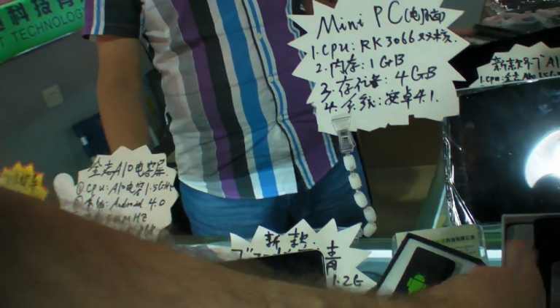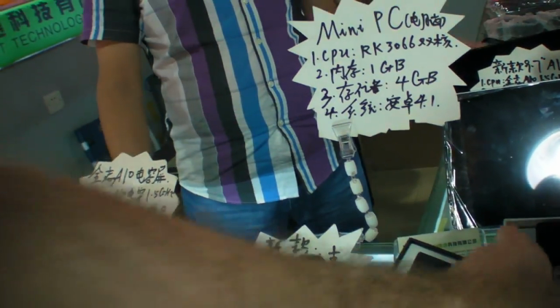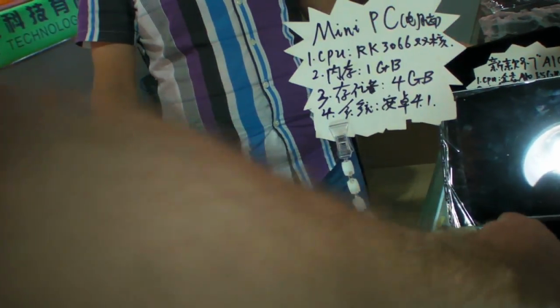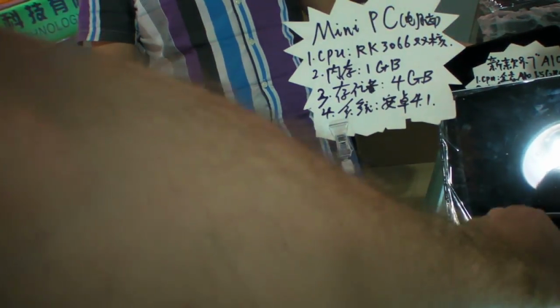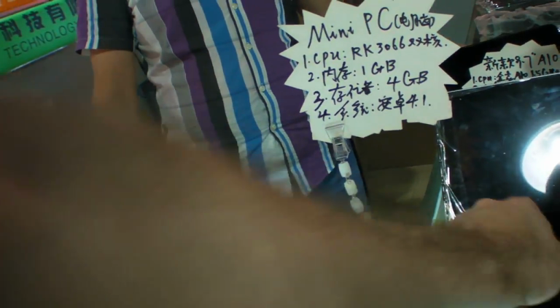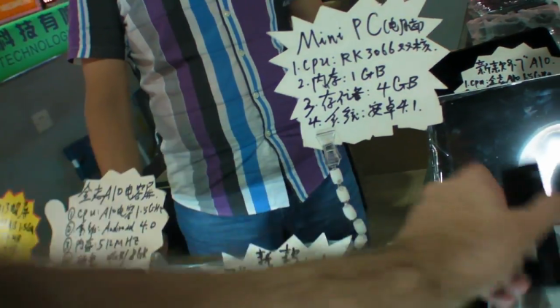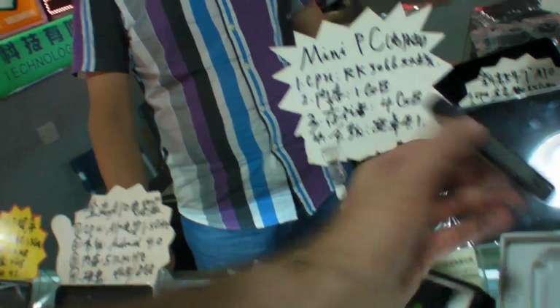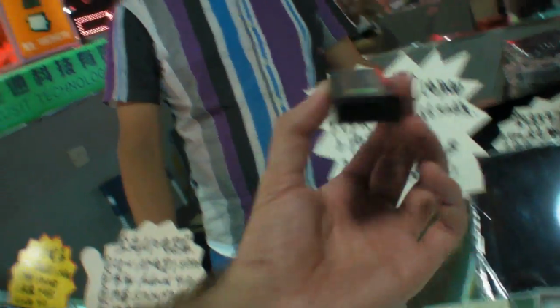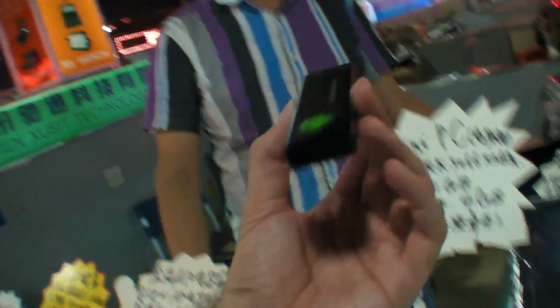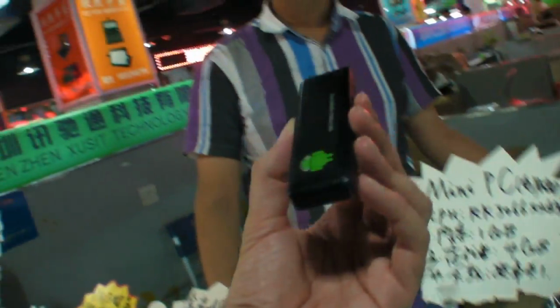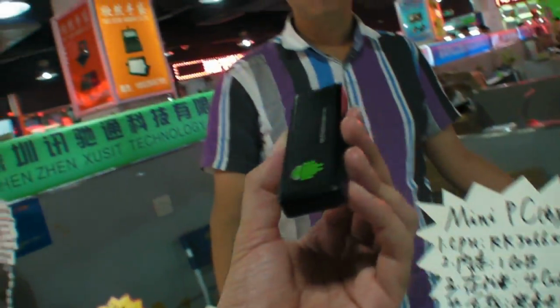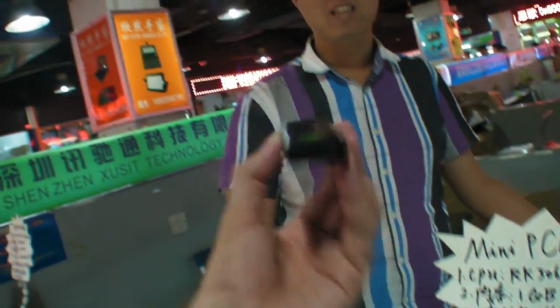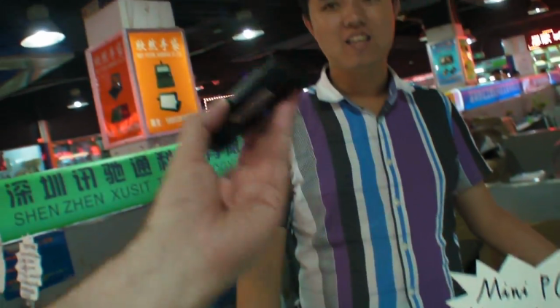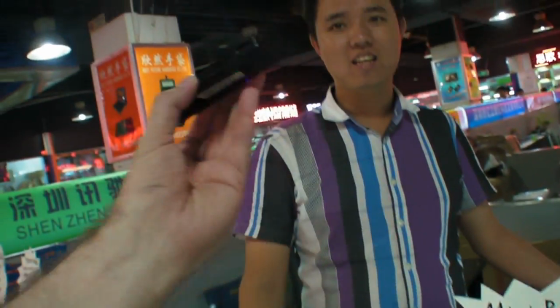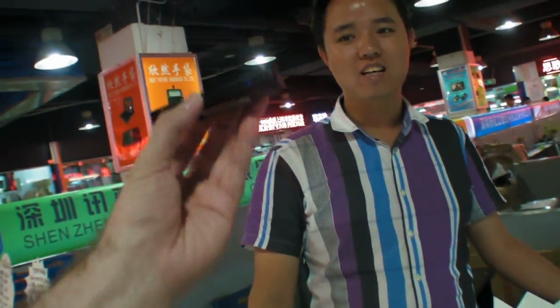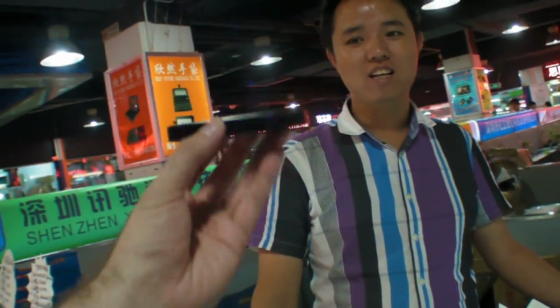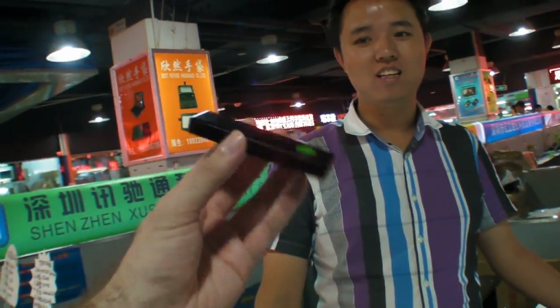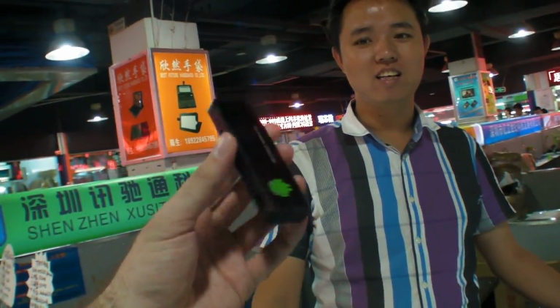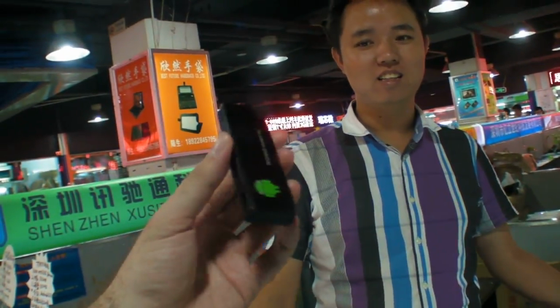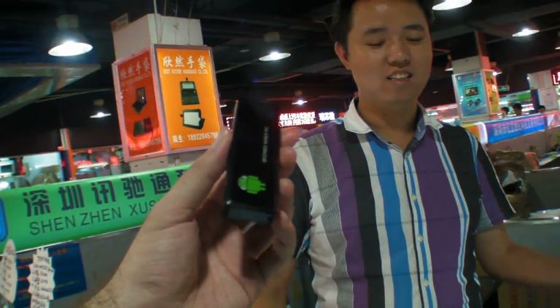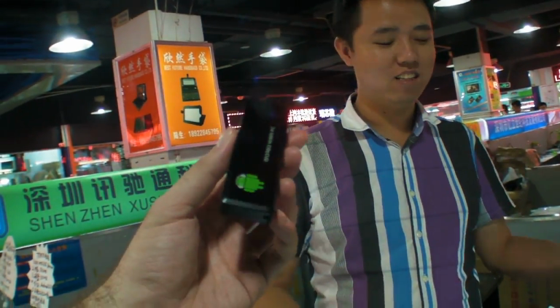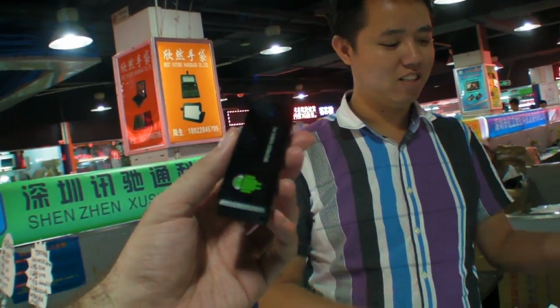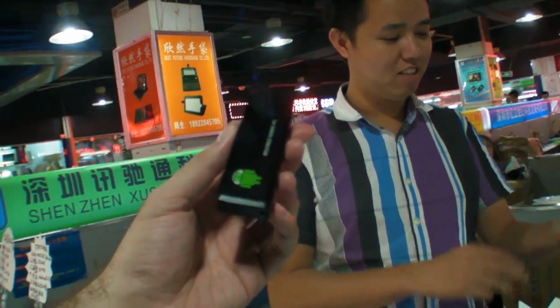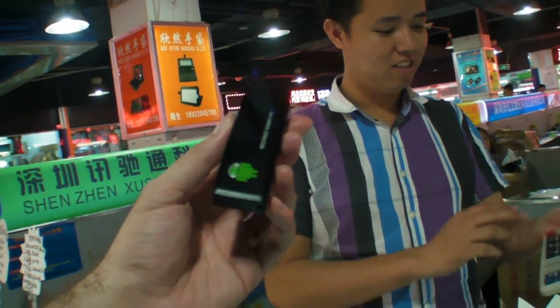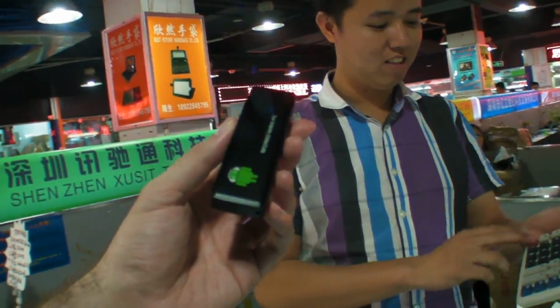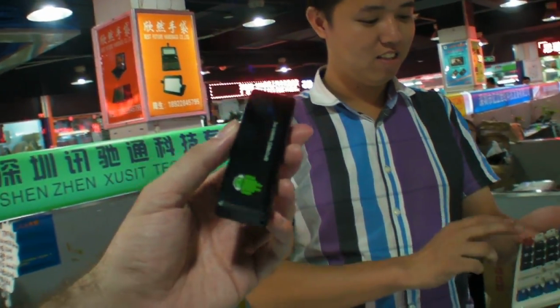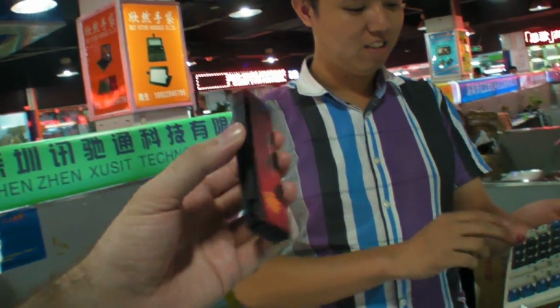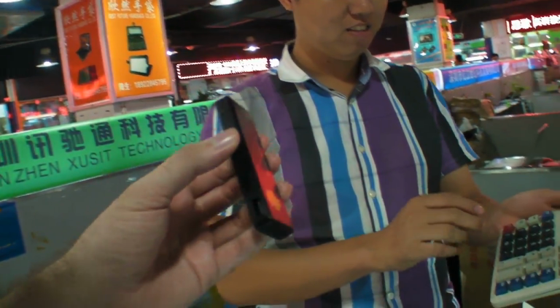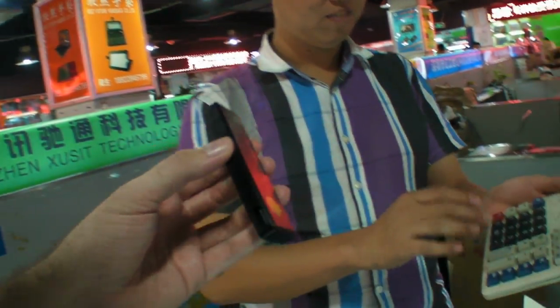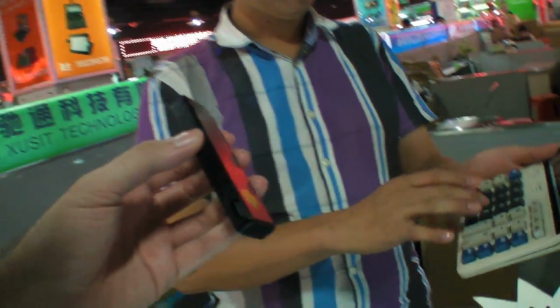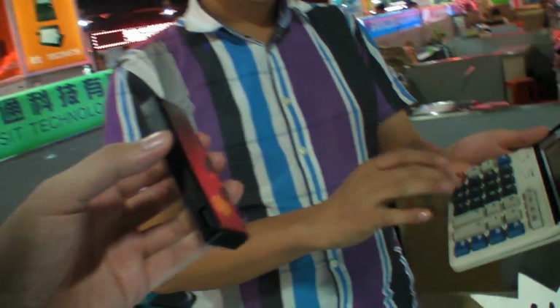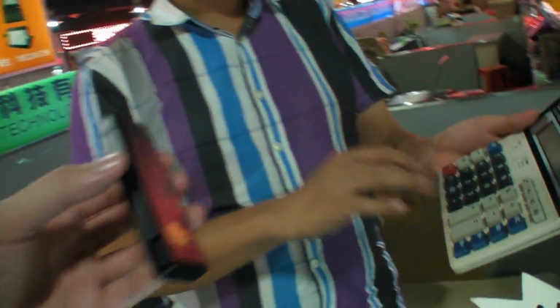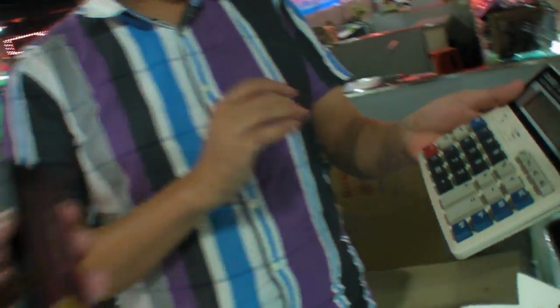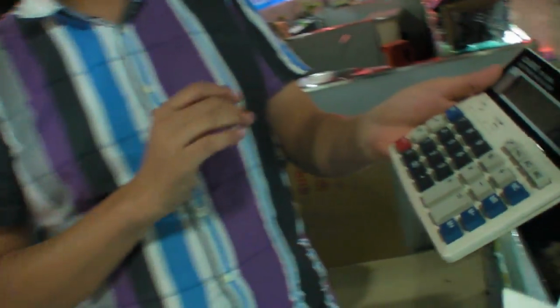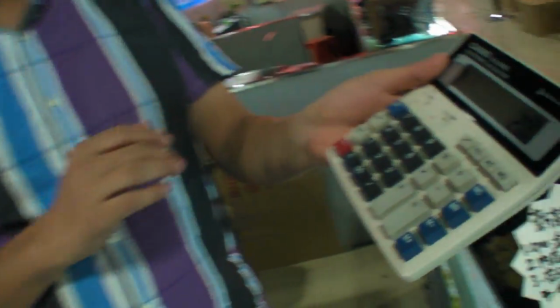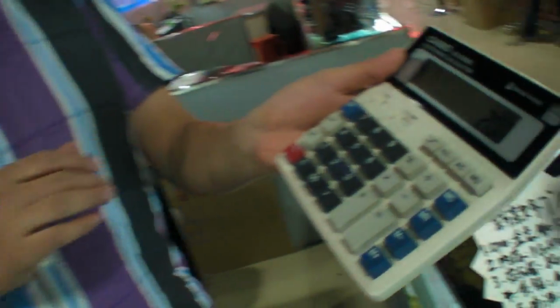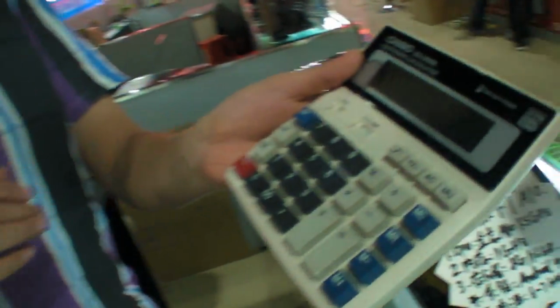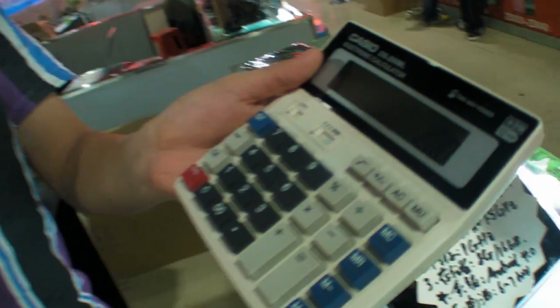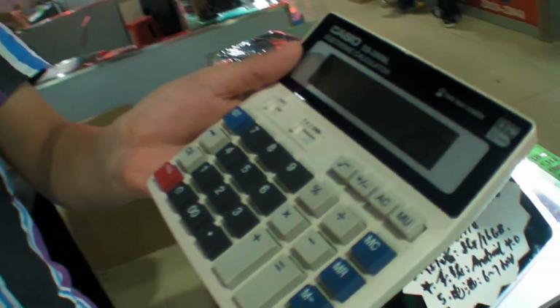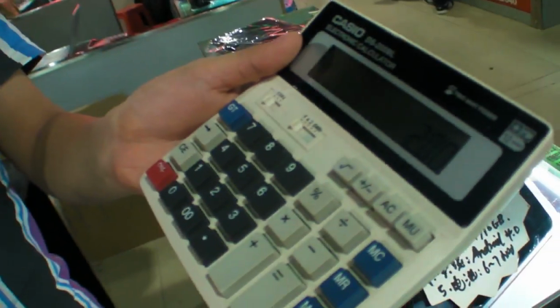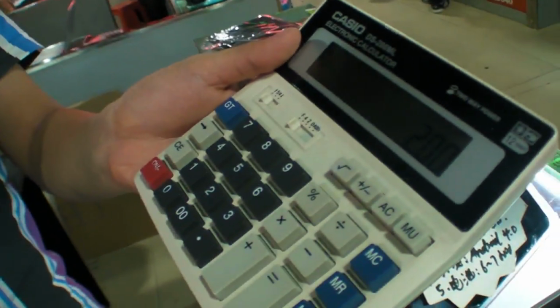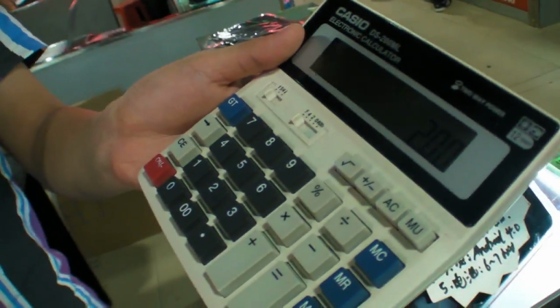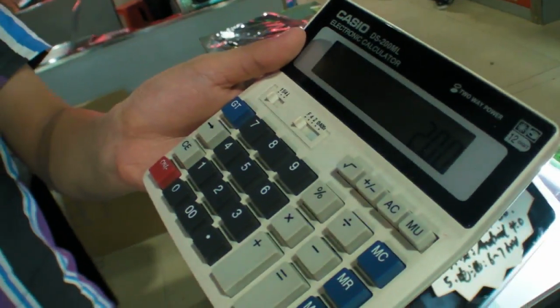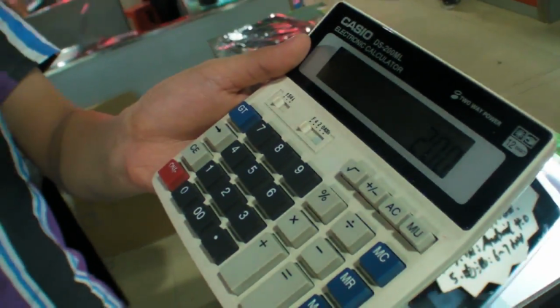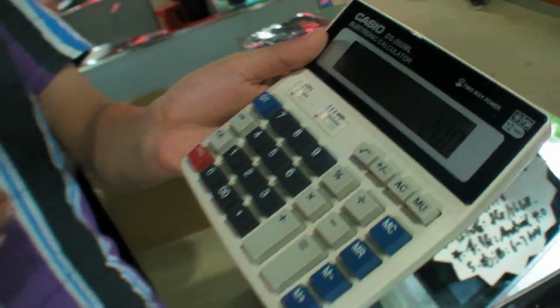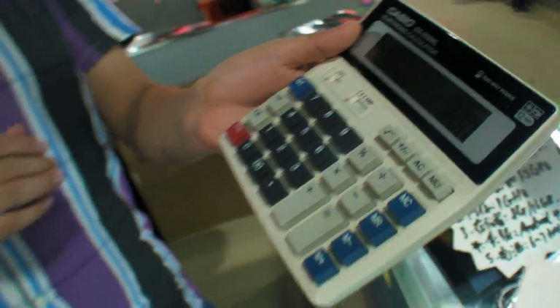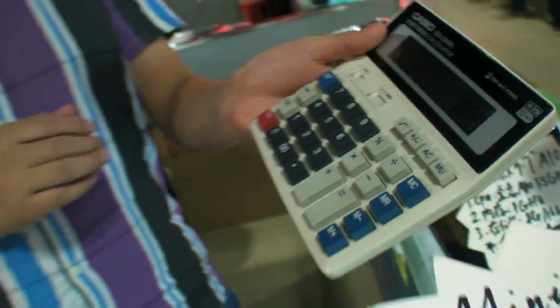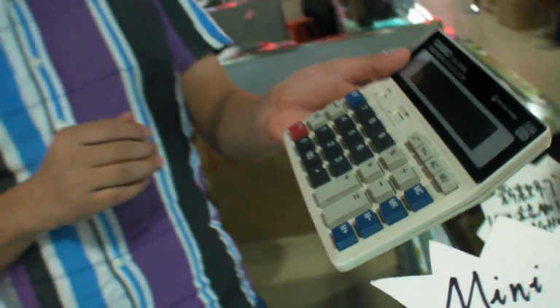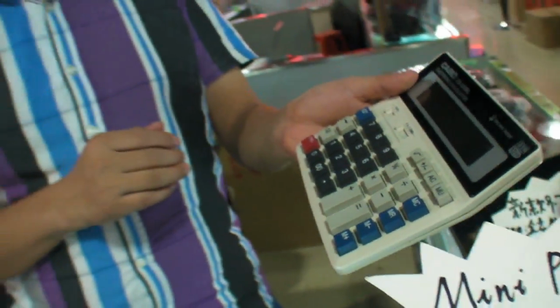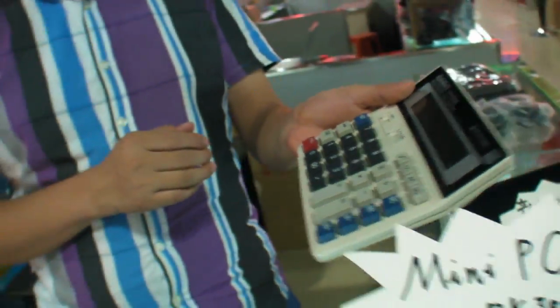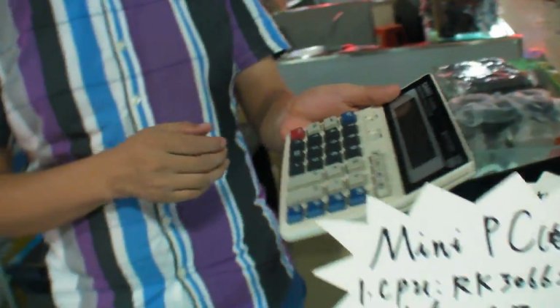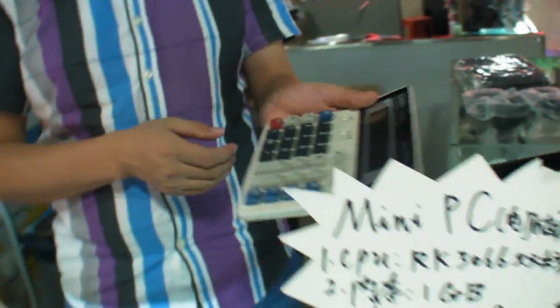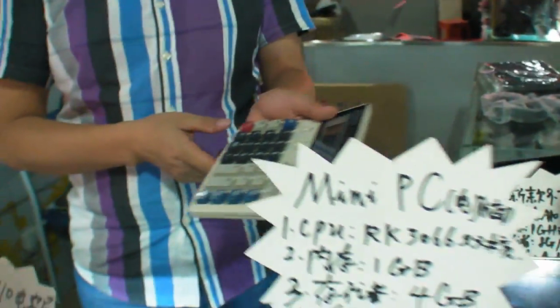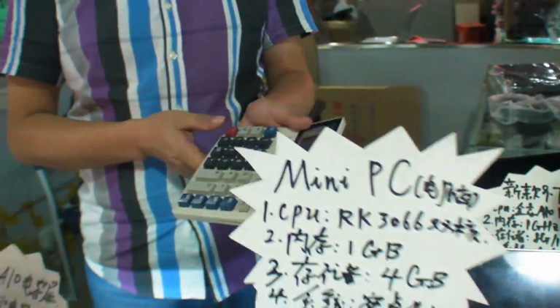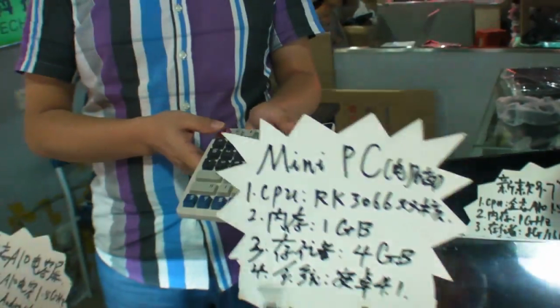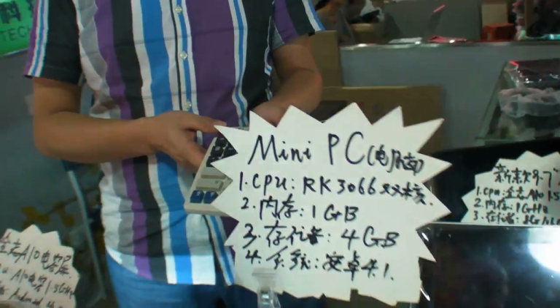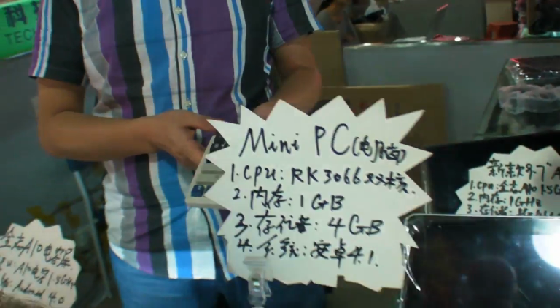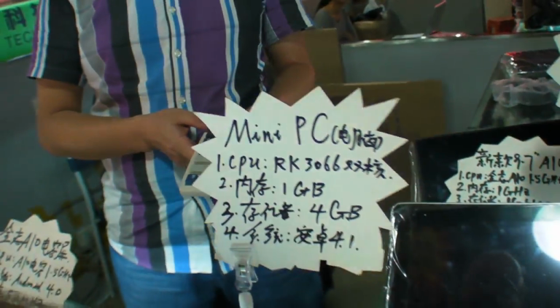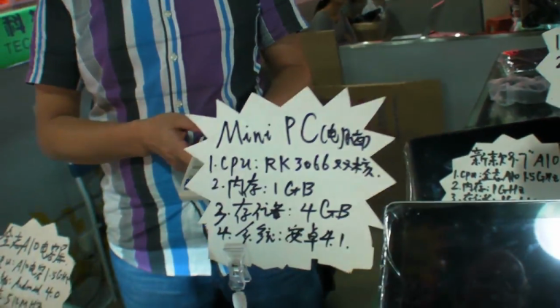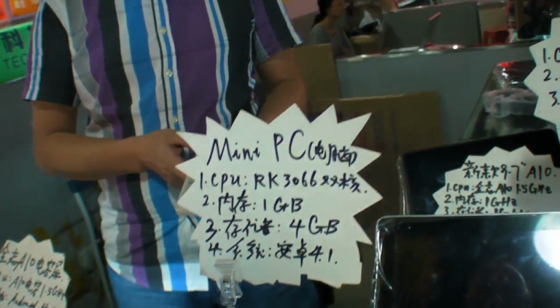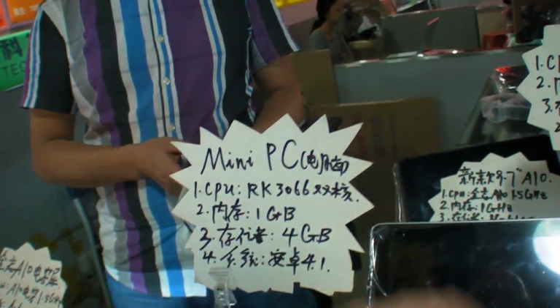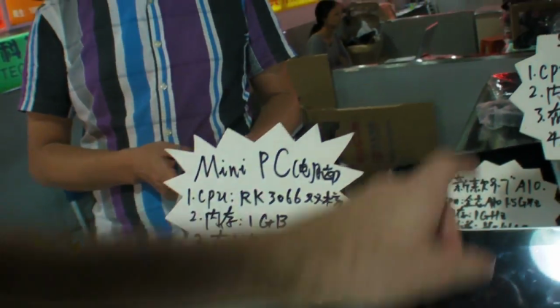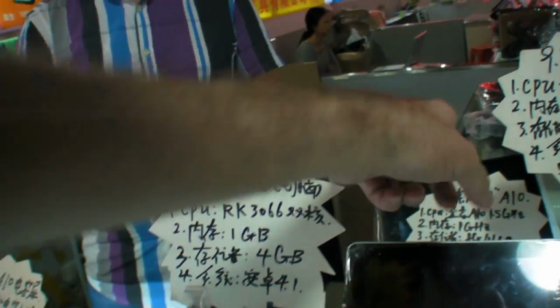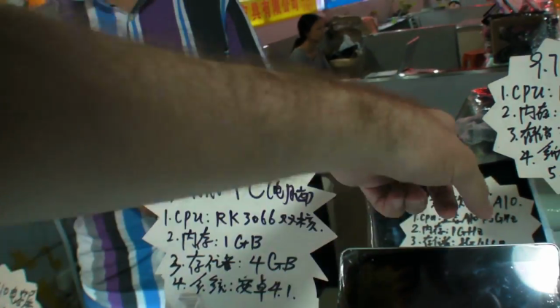A10. How much is this? $200. All right, this is A10.